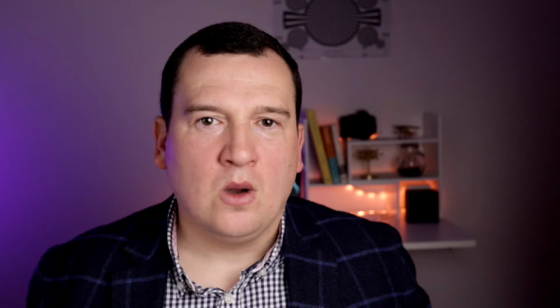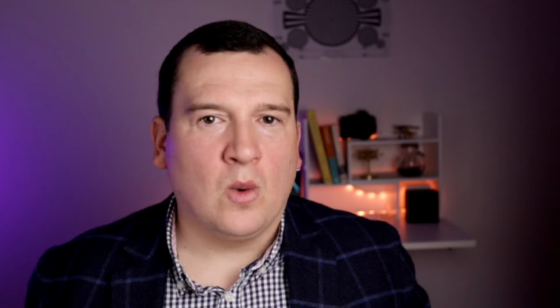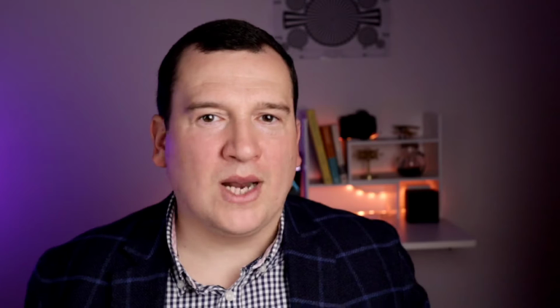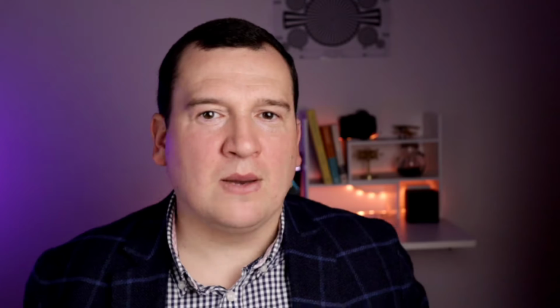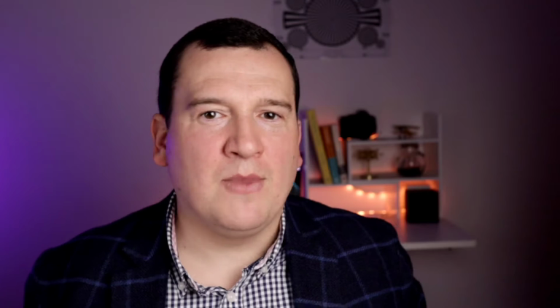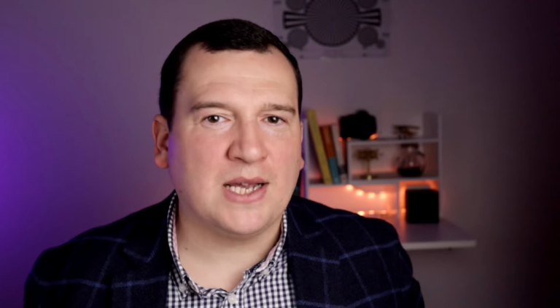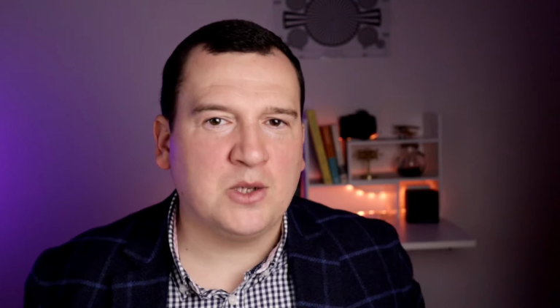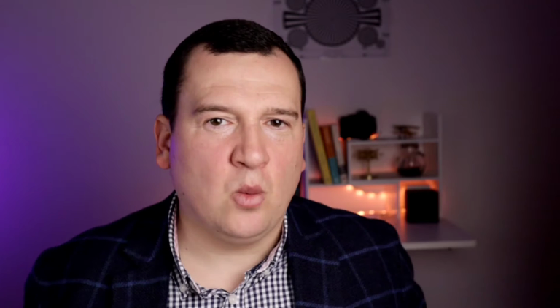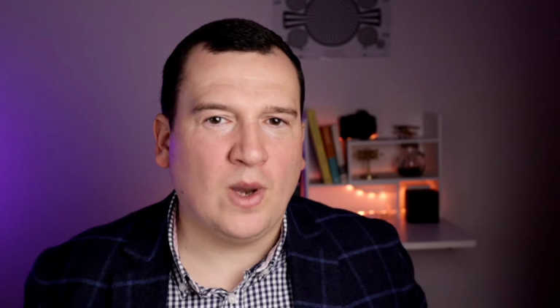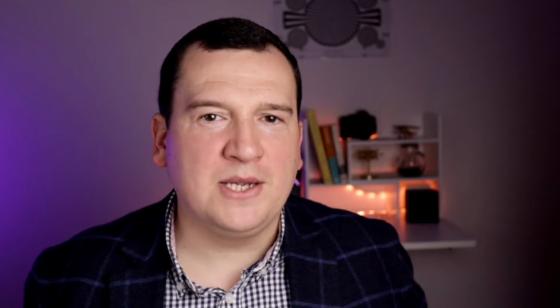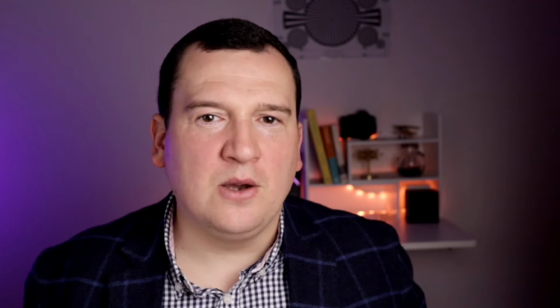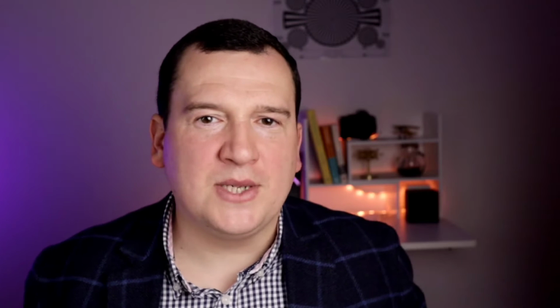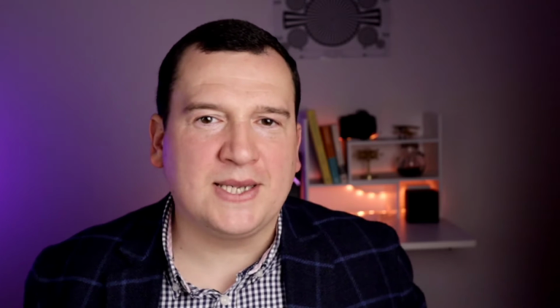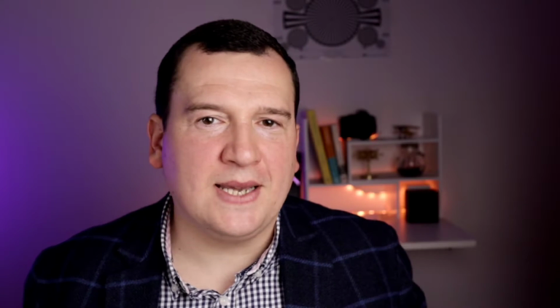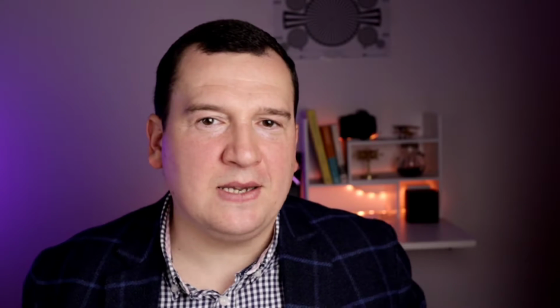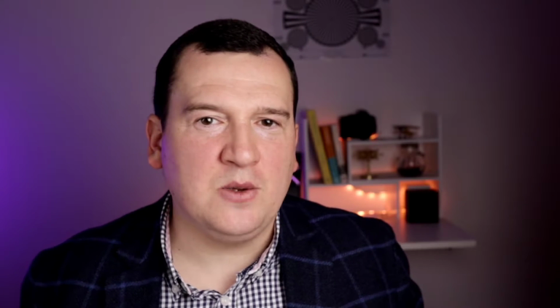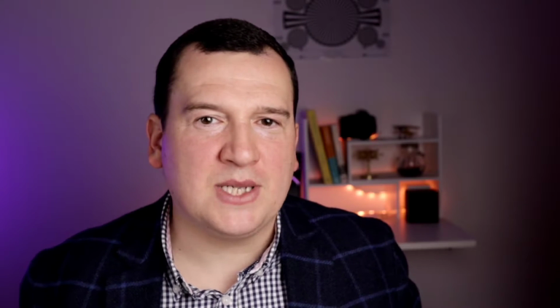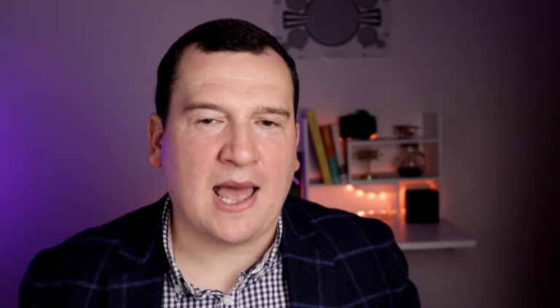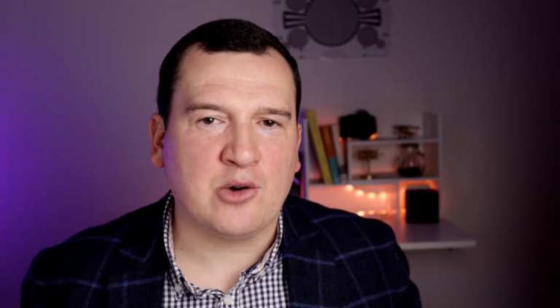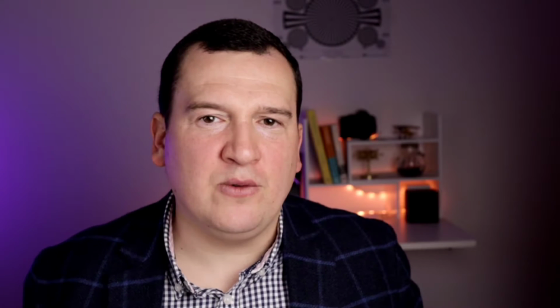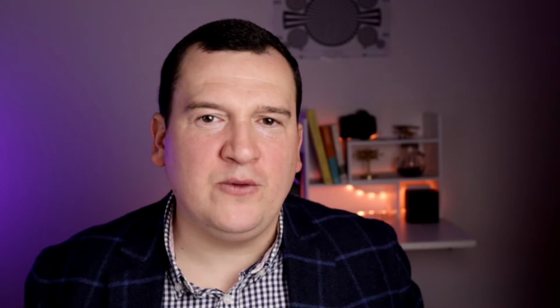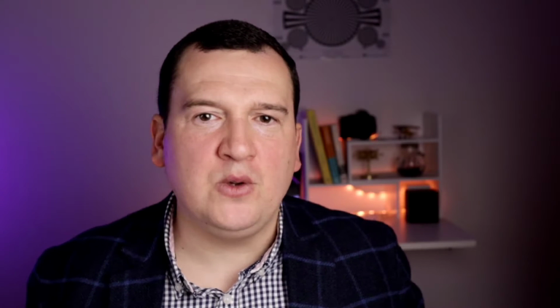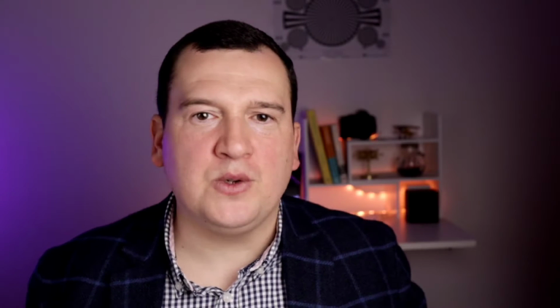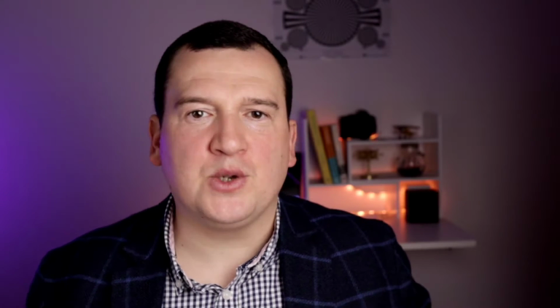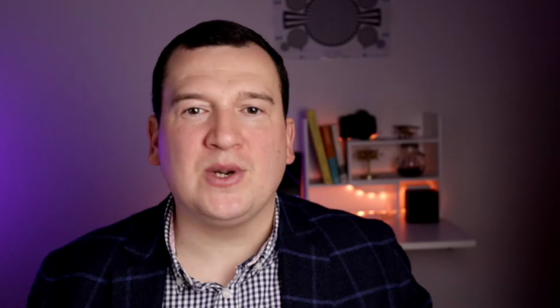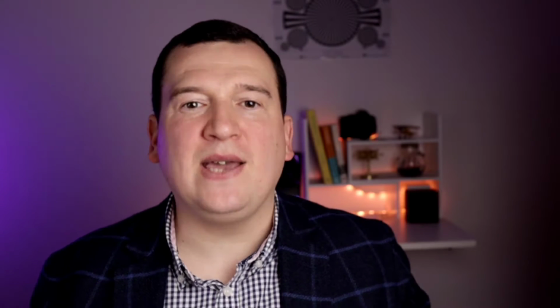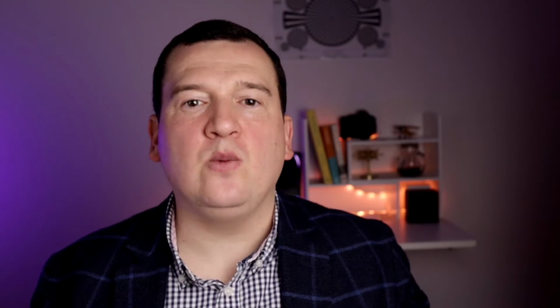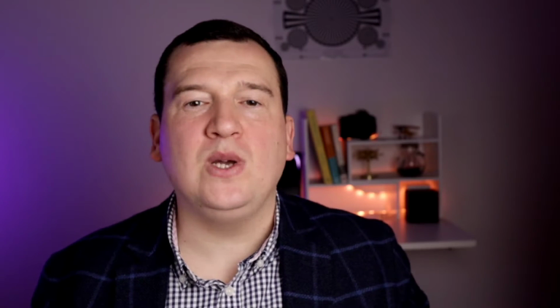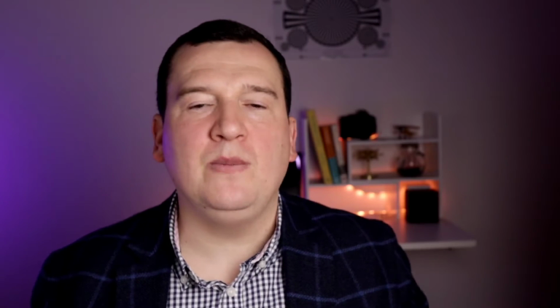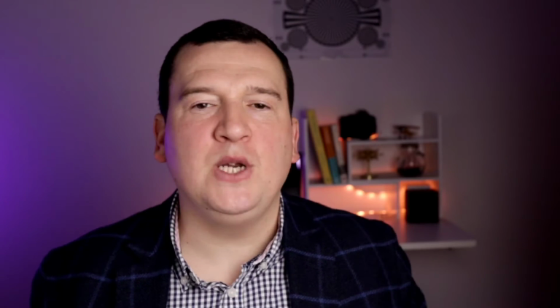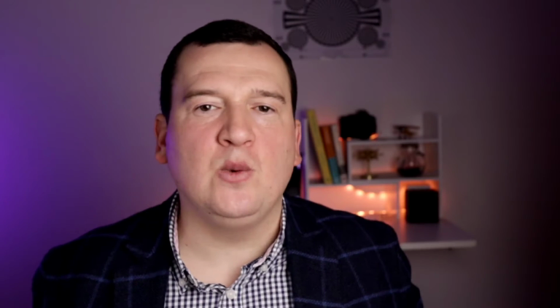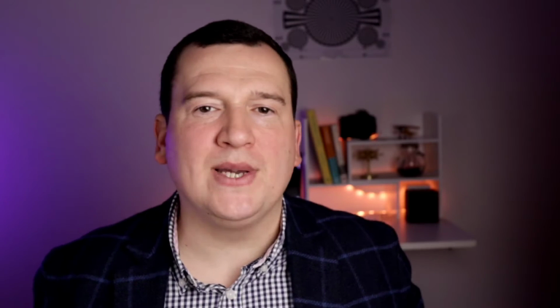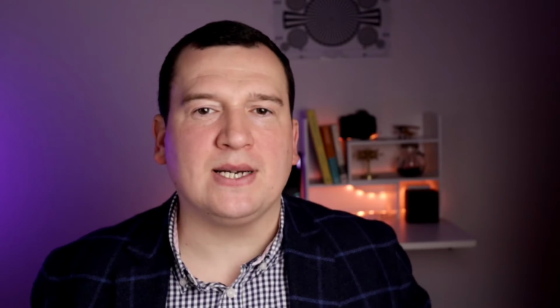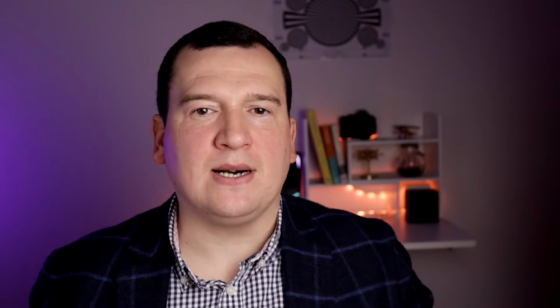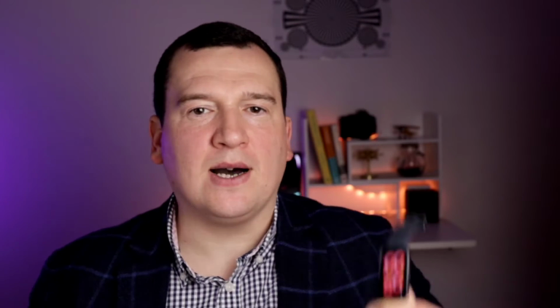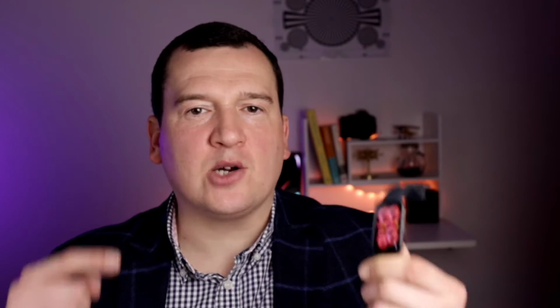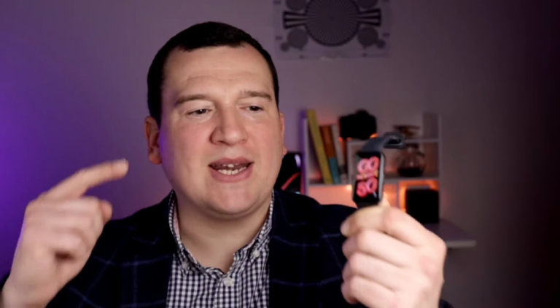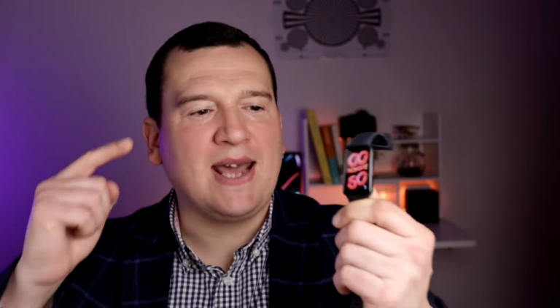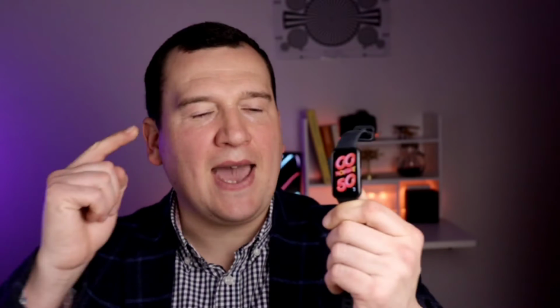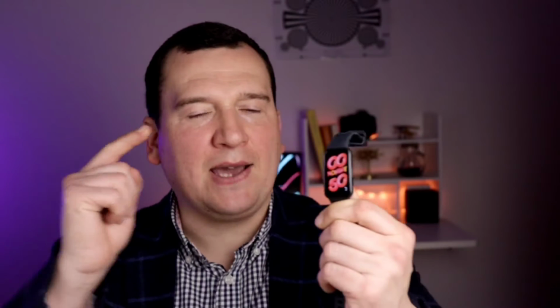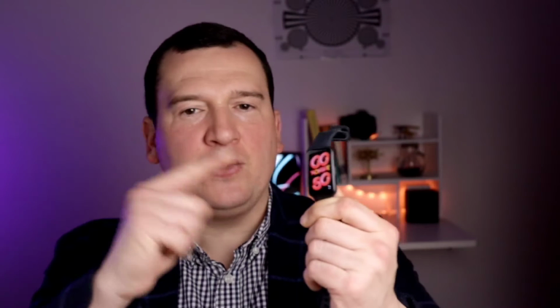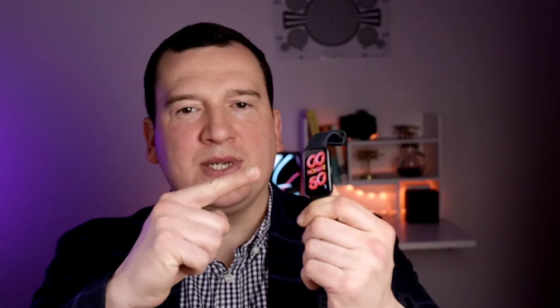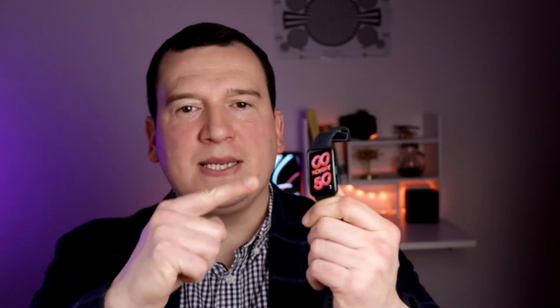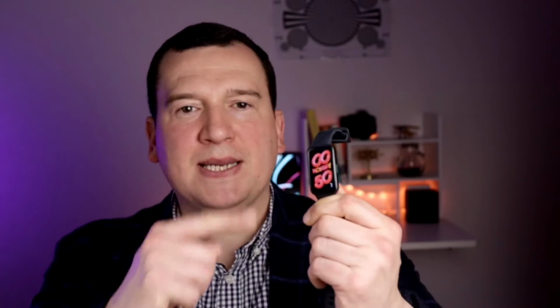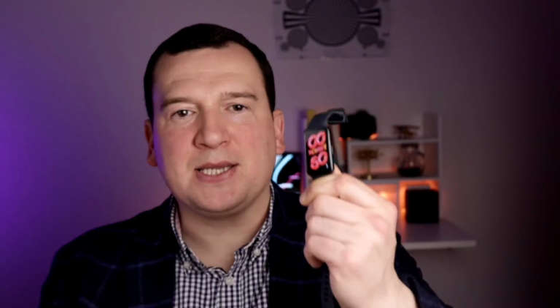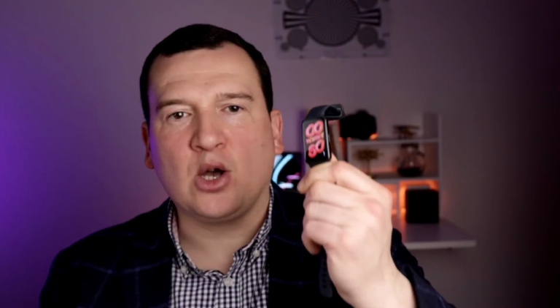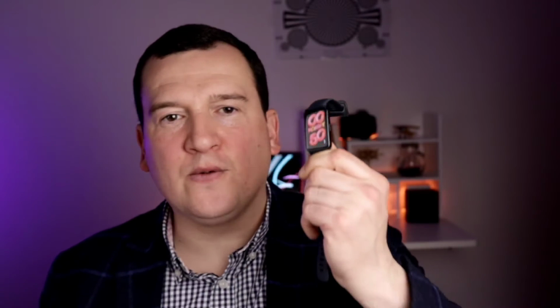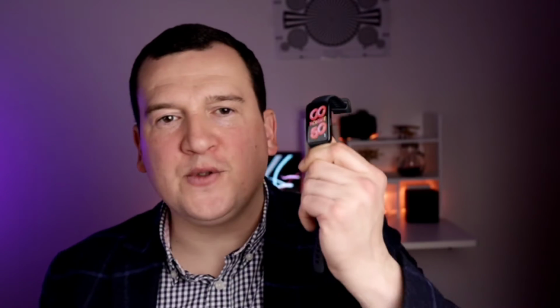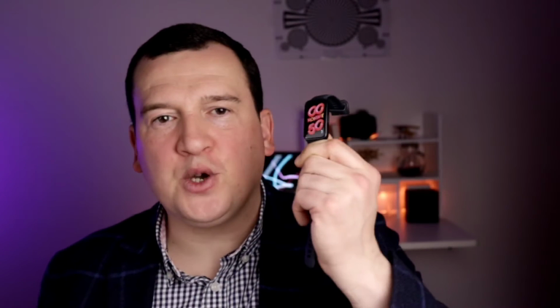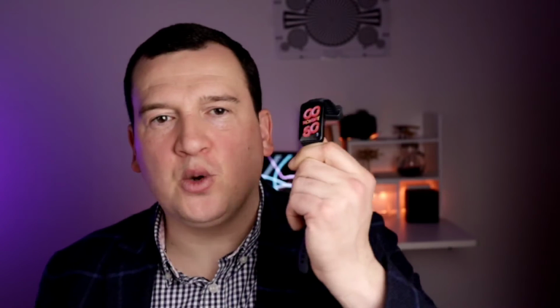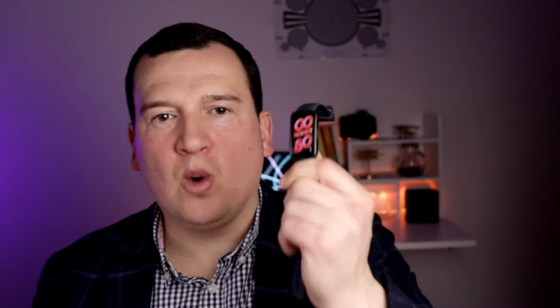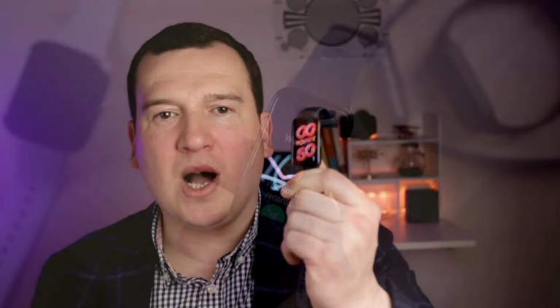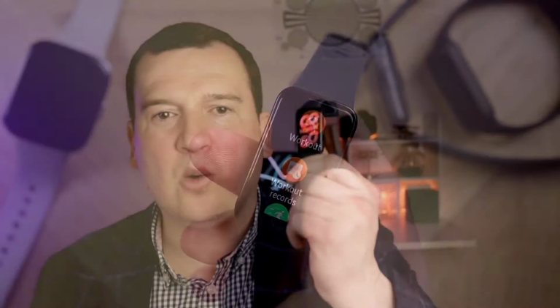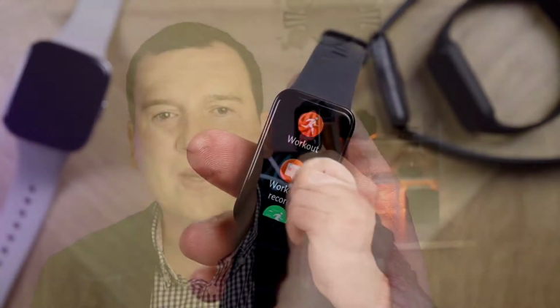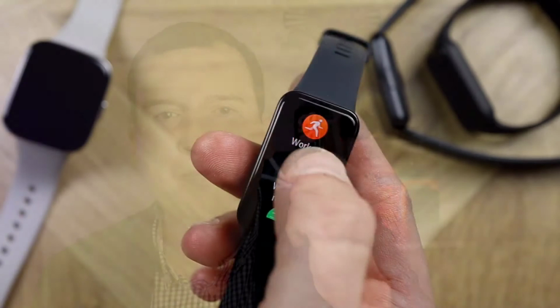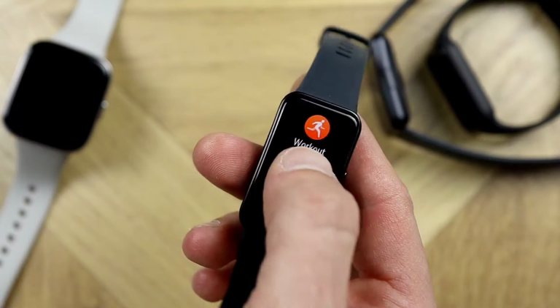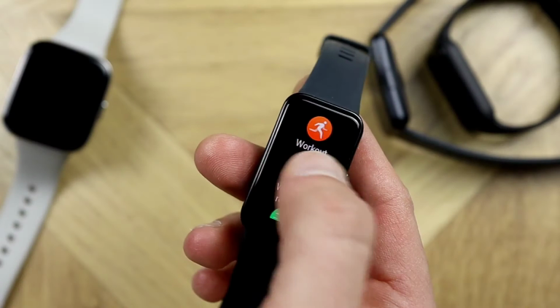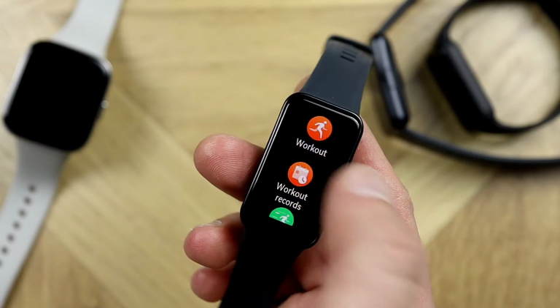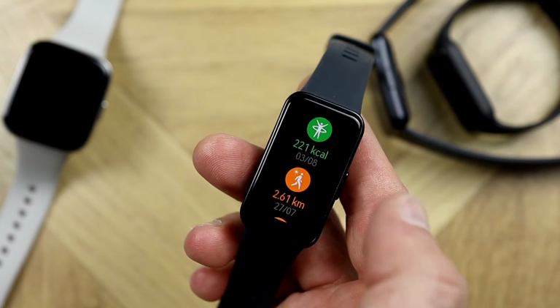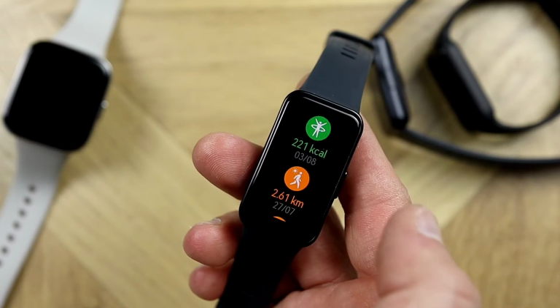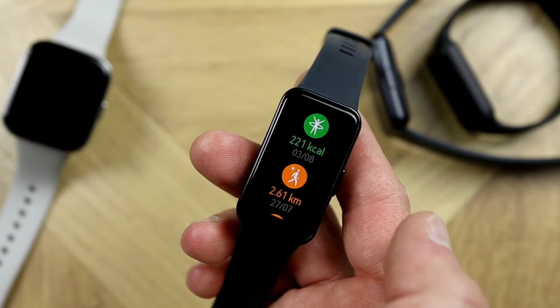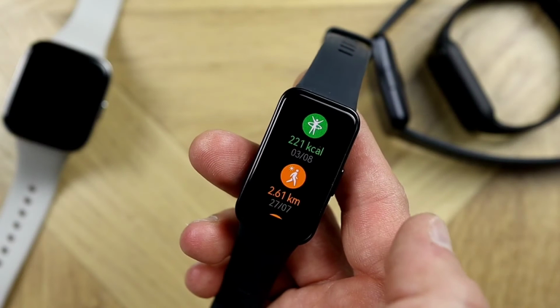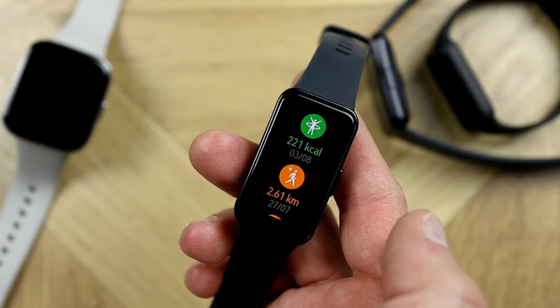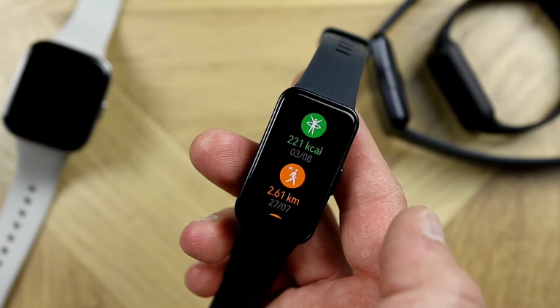Welcome back to Wesno's Tech News and Reviews. Today we'll be doing a heart rate accuracy test of the Huawei Band 8.